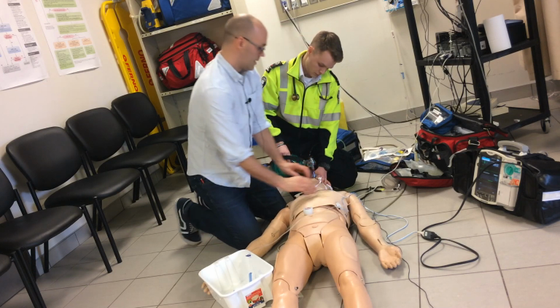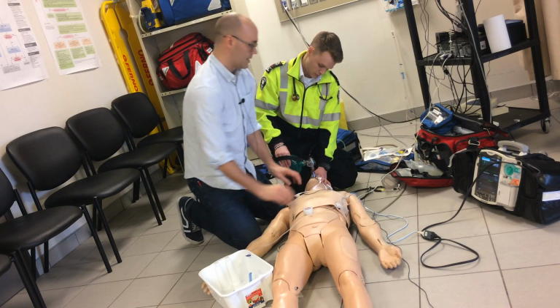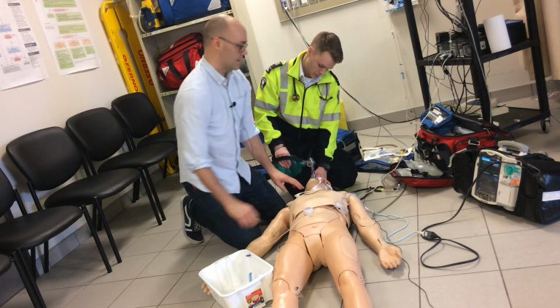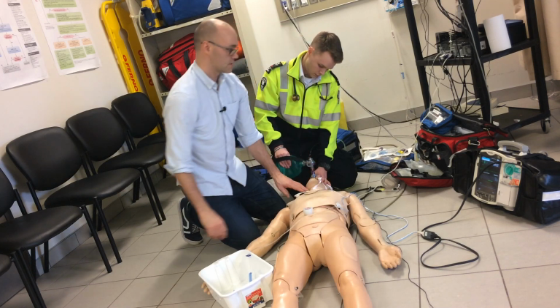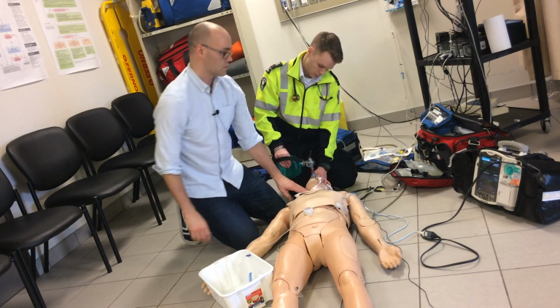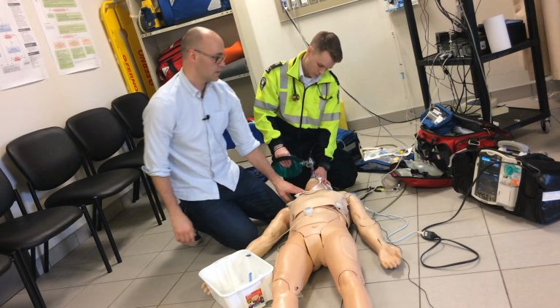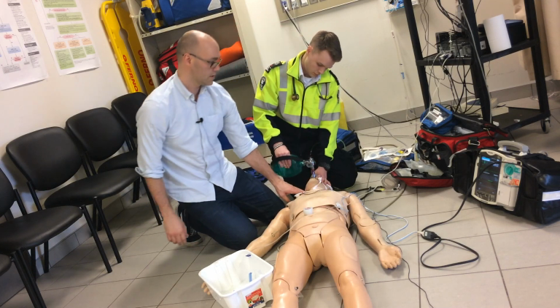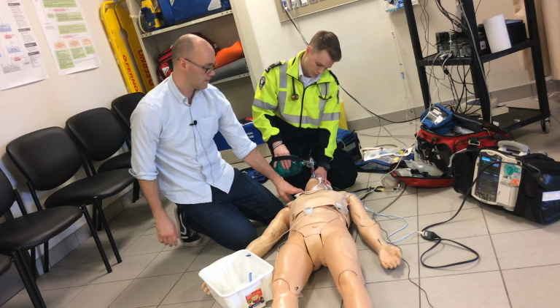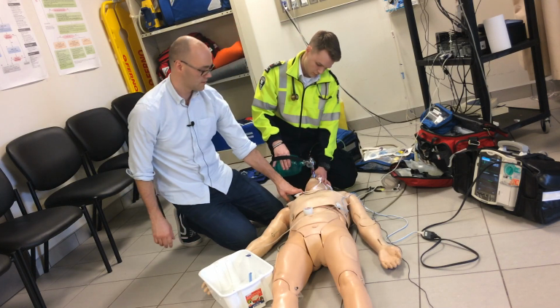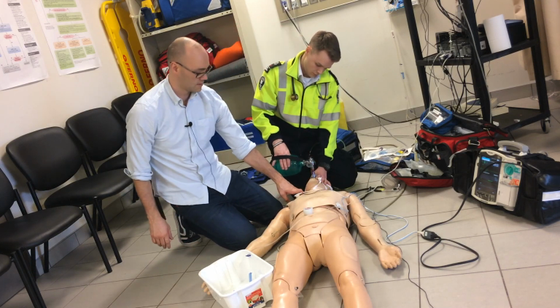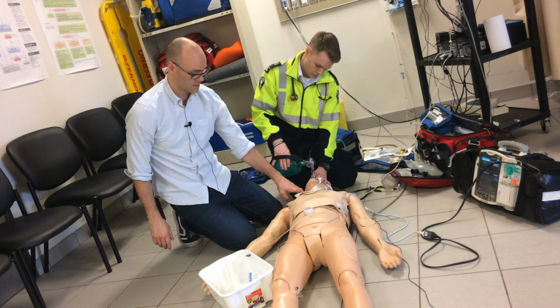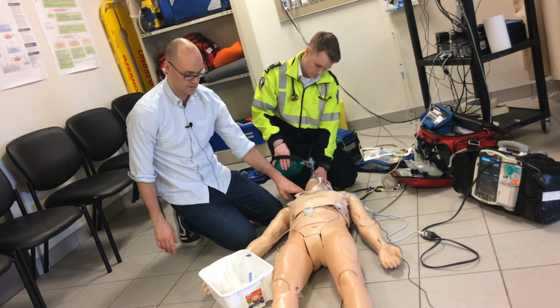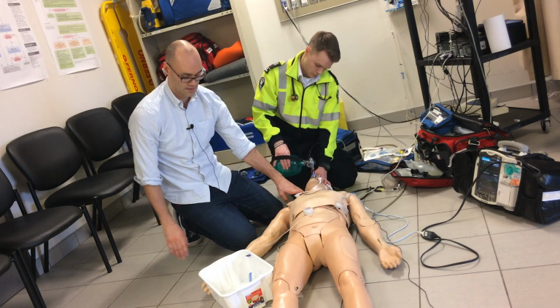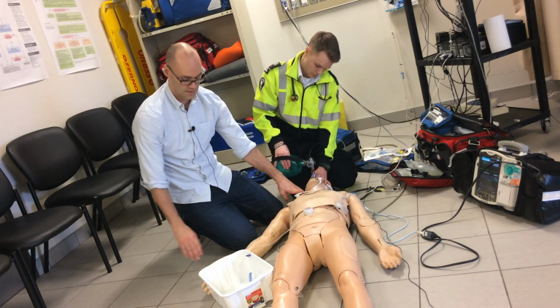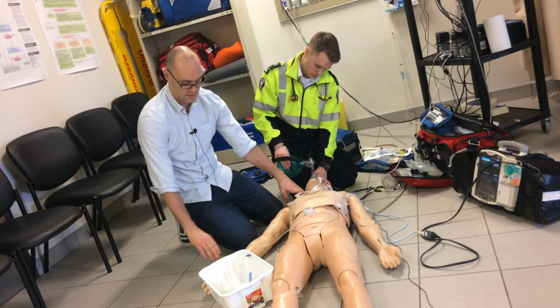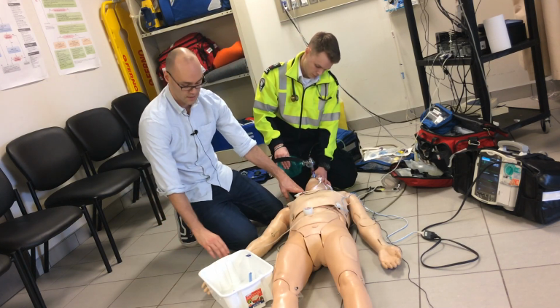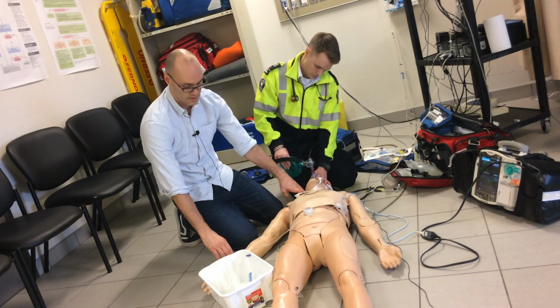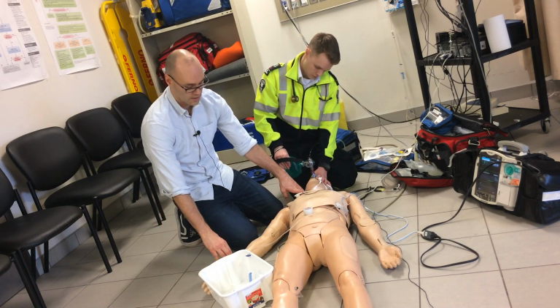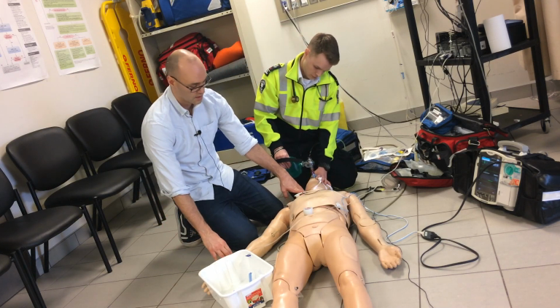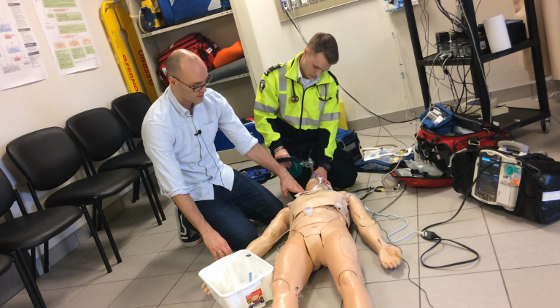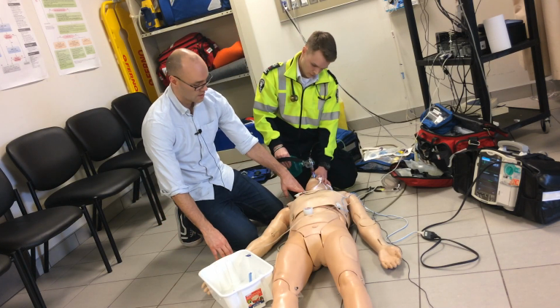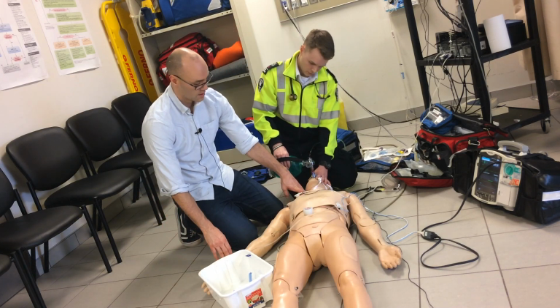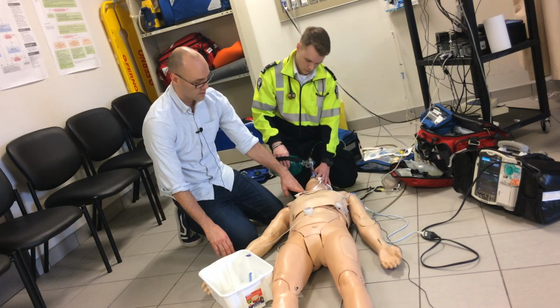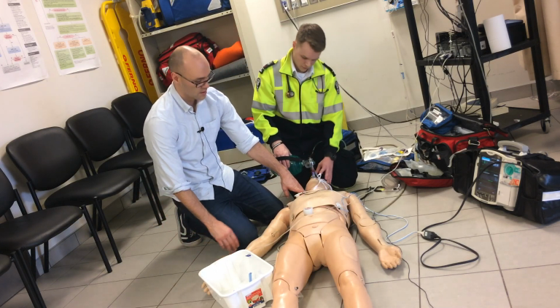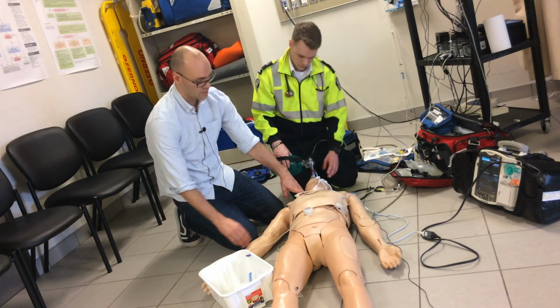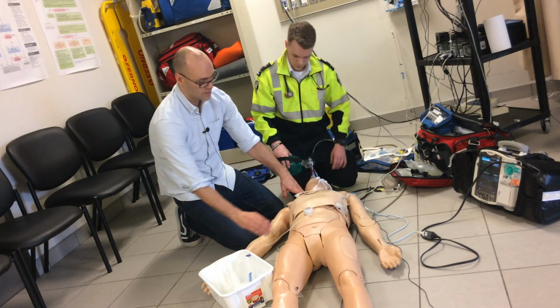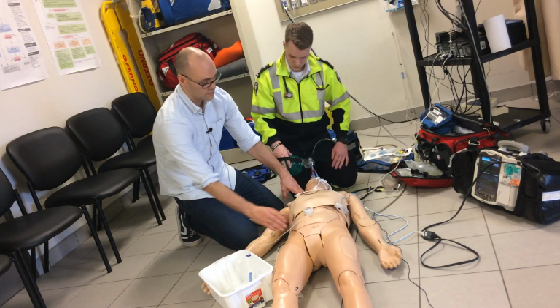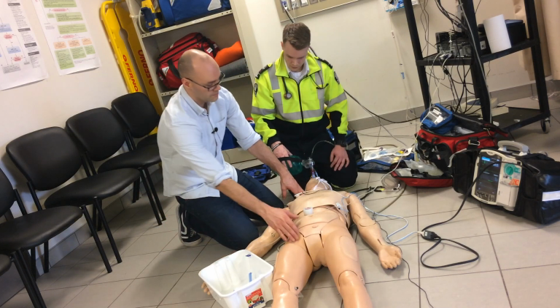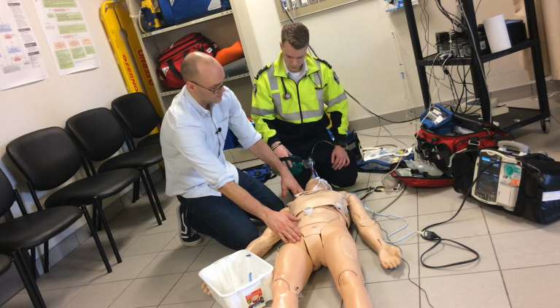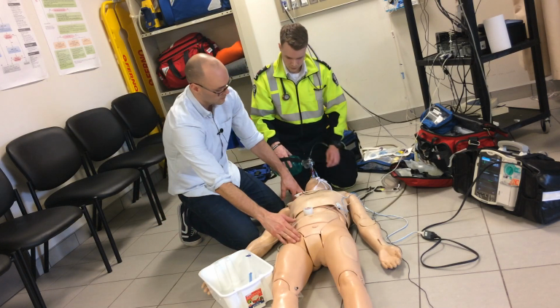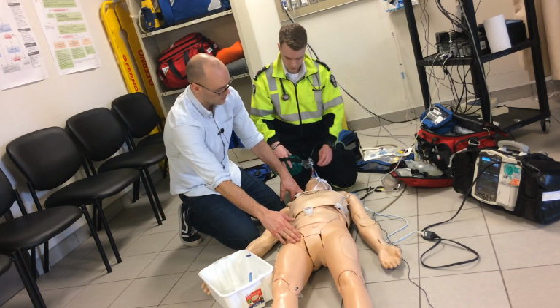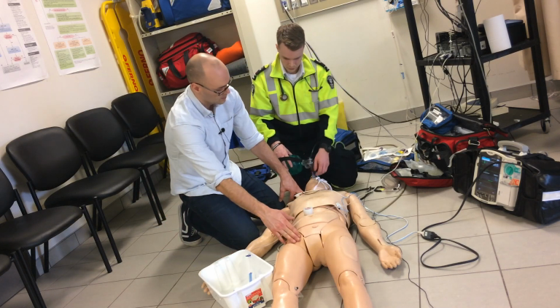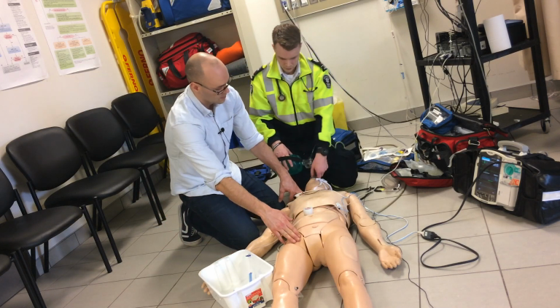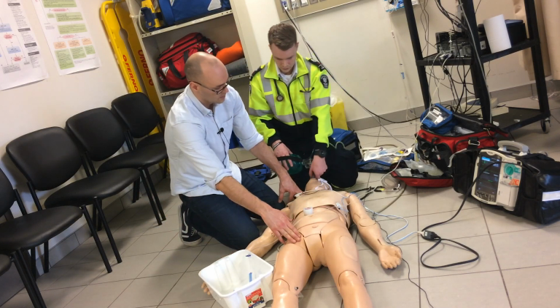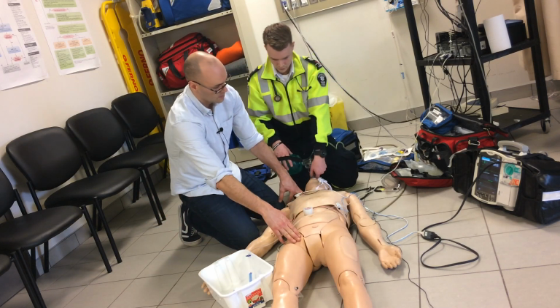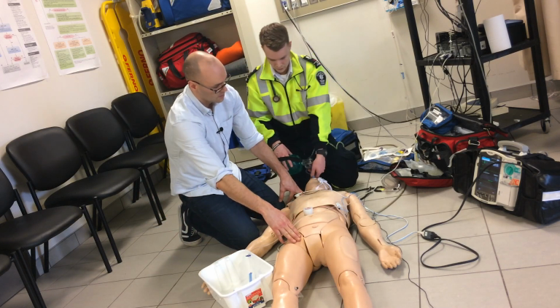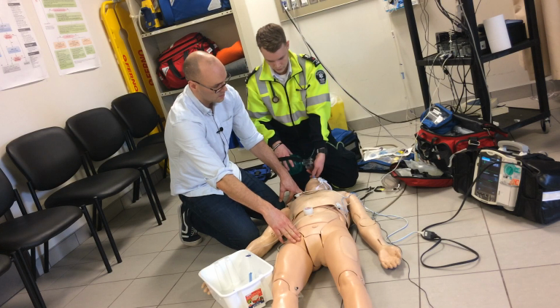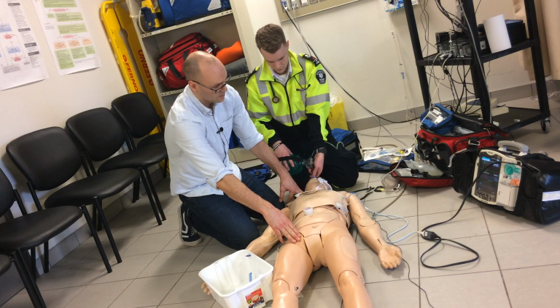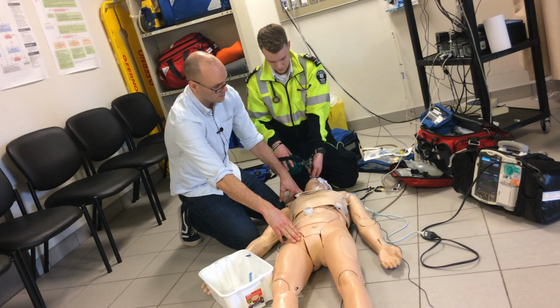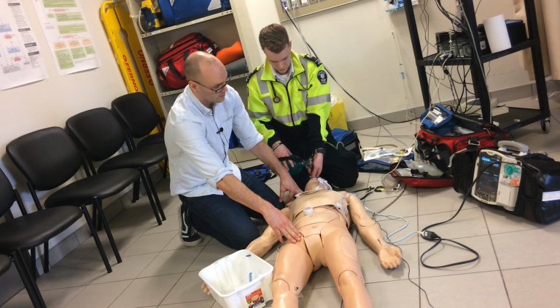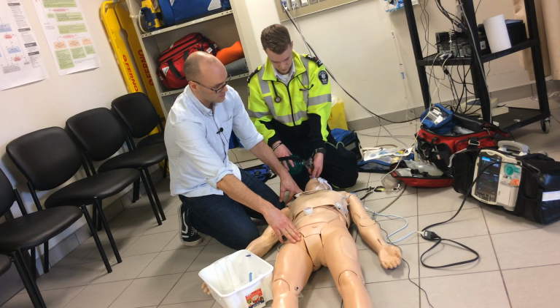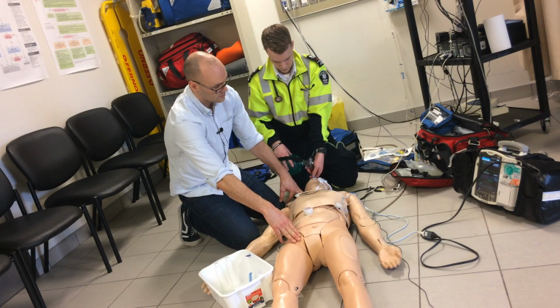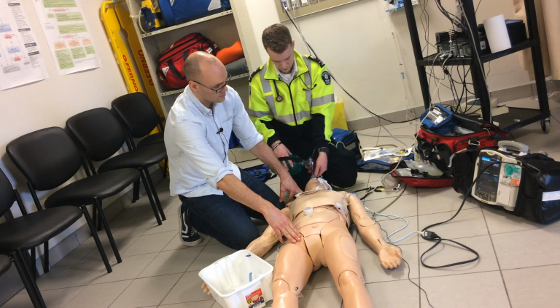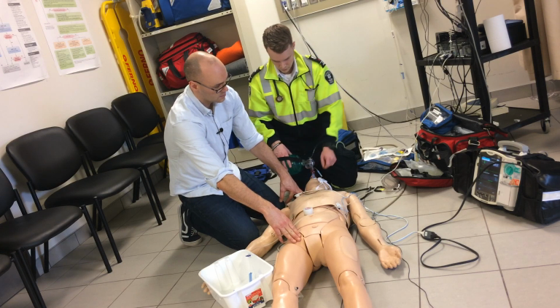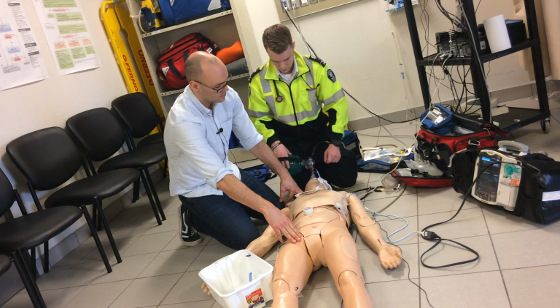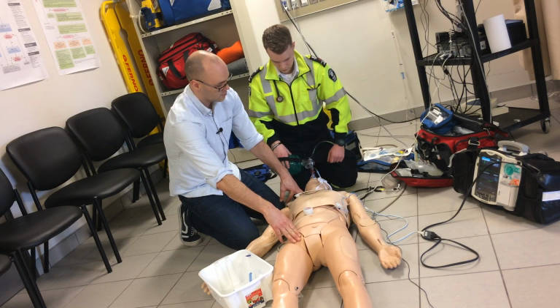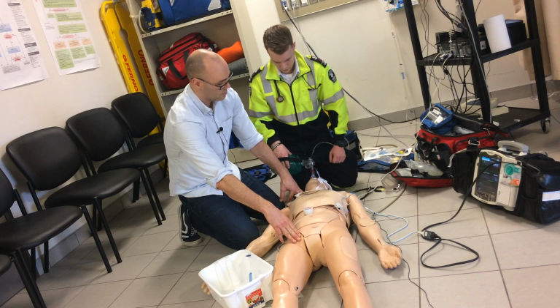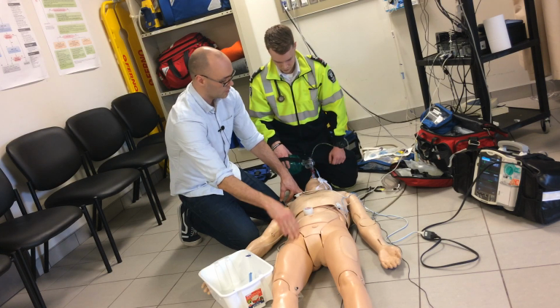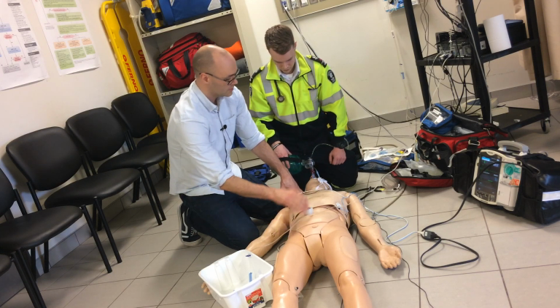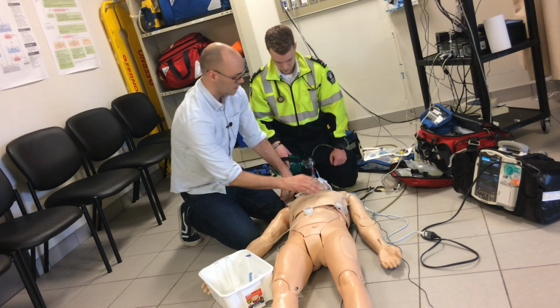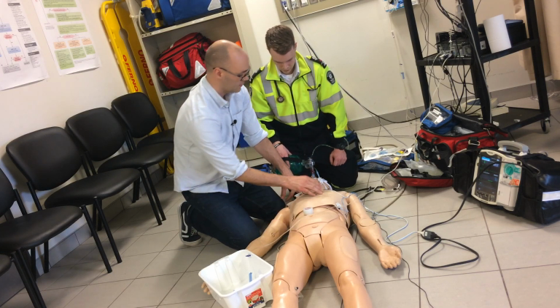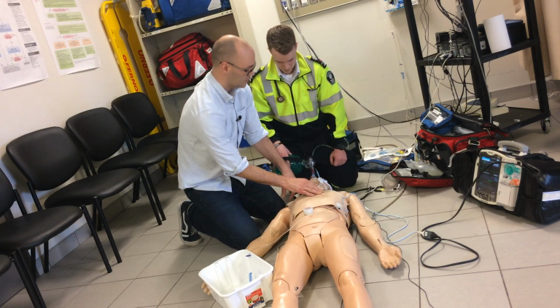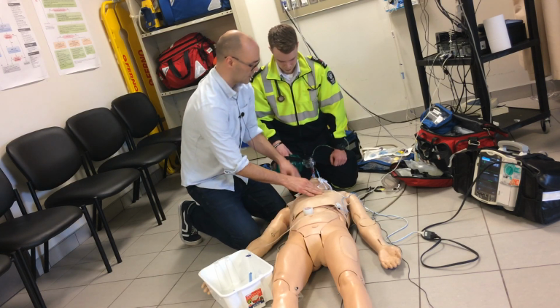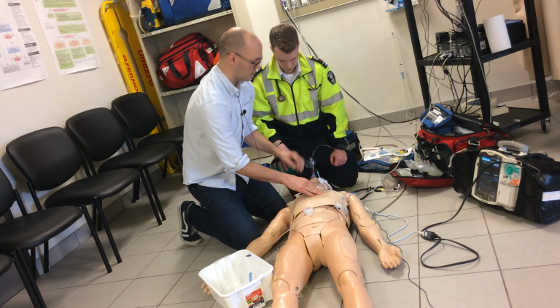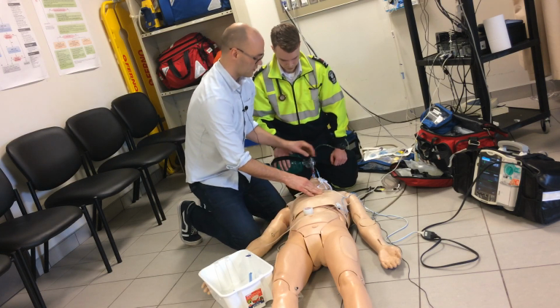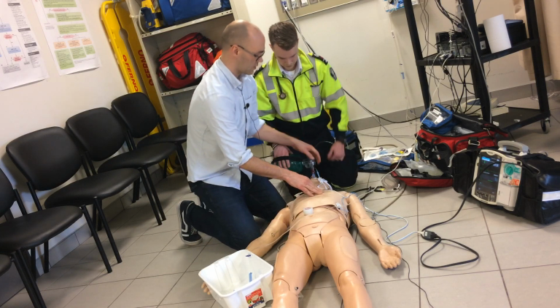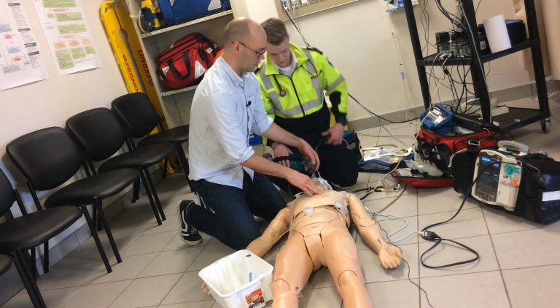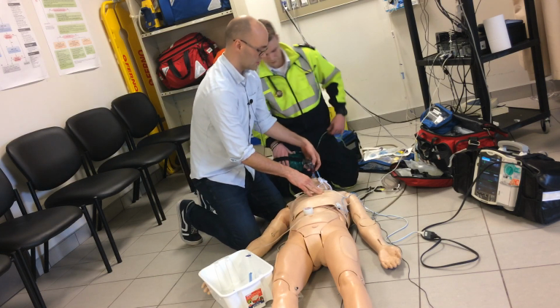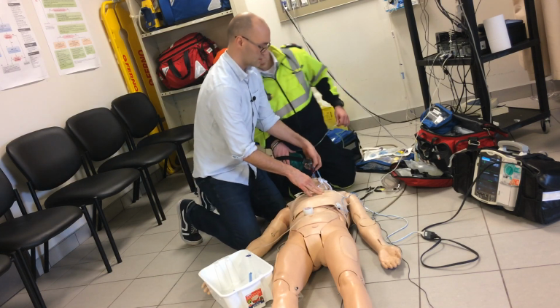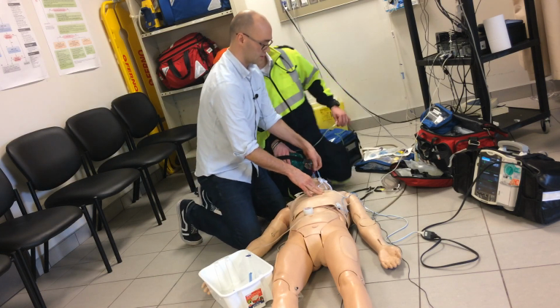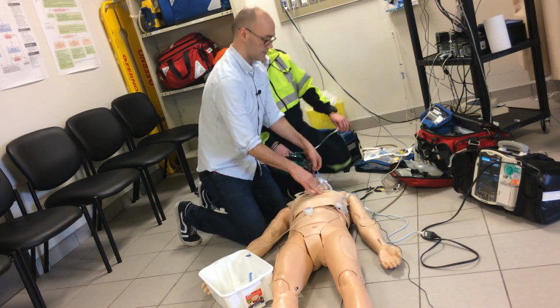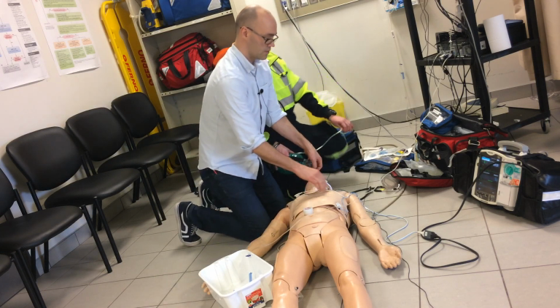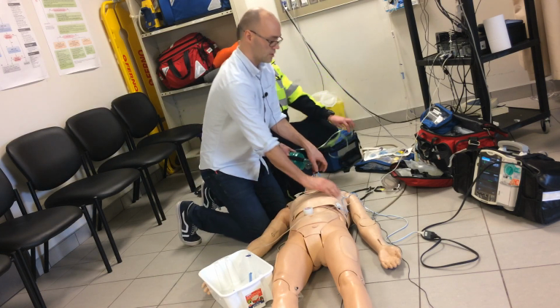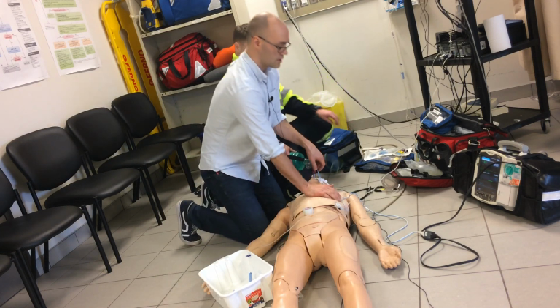Last one. Okay. Still no pulse. I'll have you take over compressions if you would.